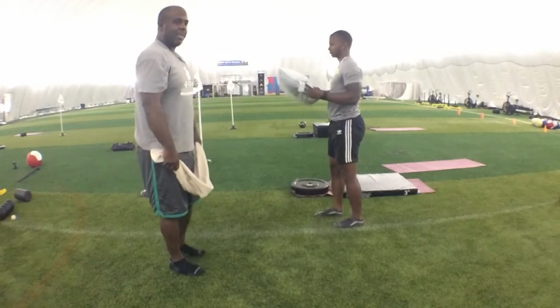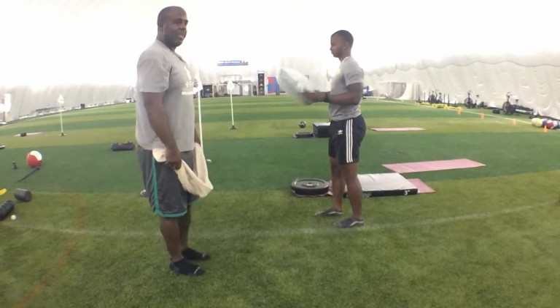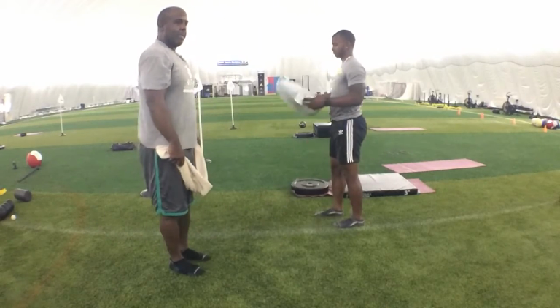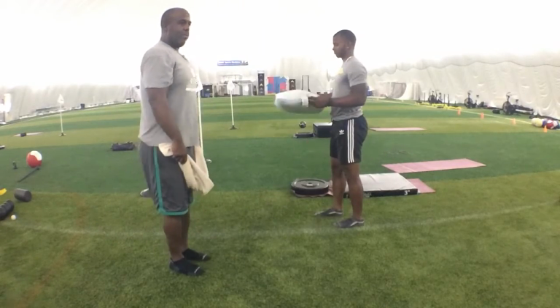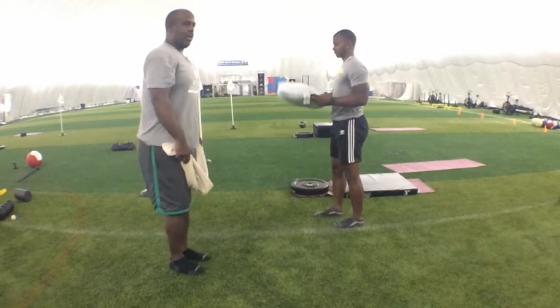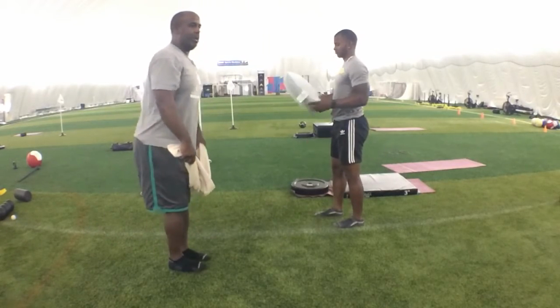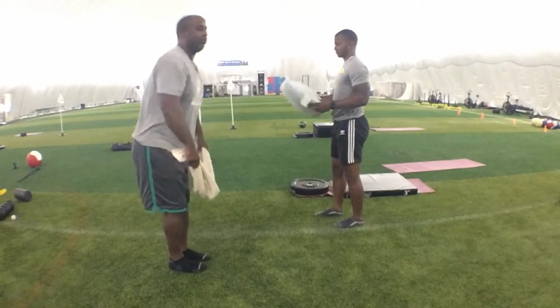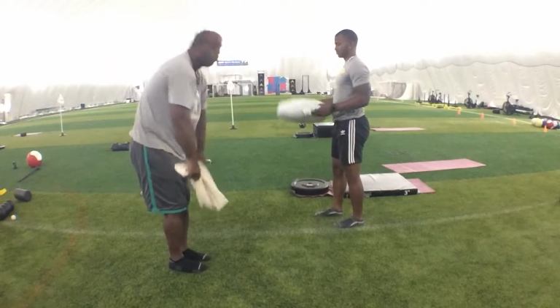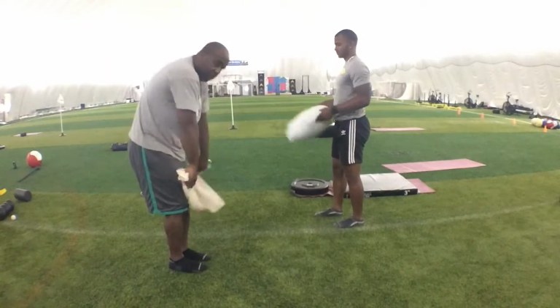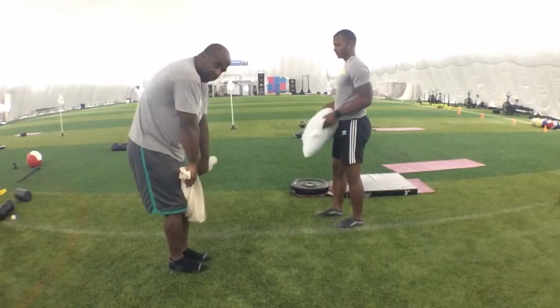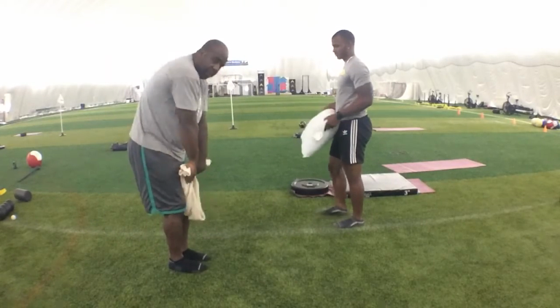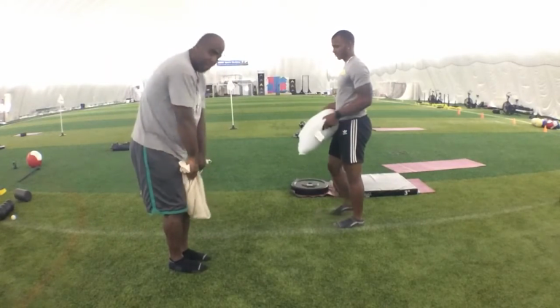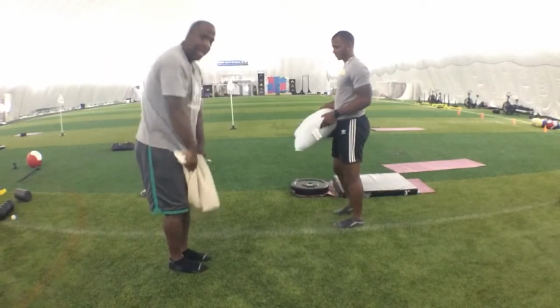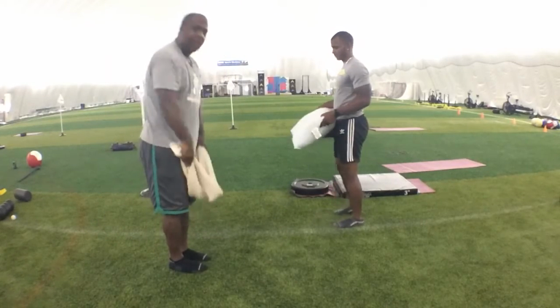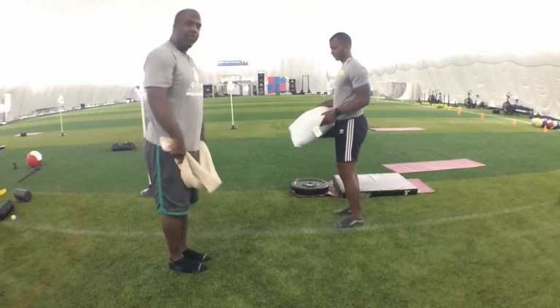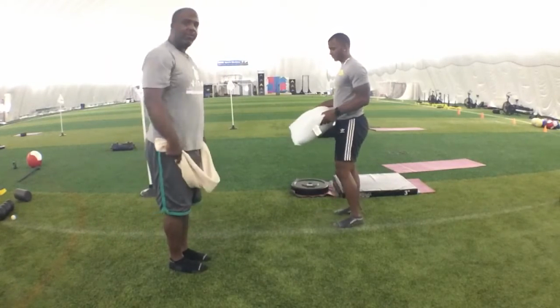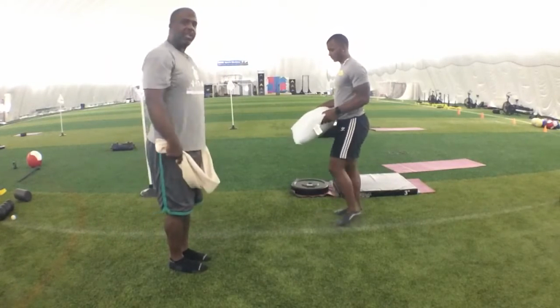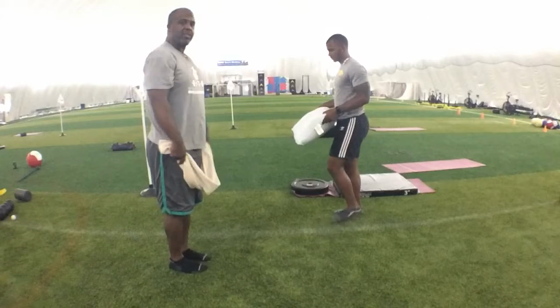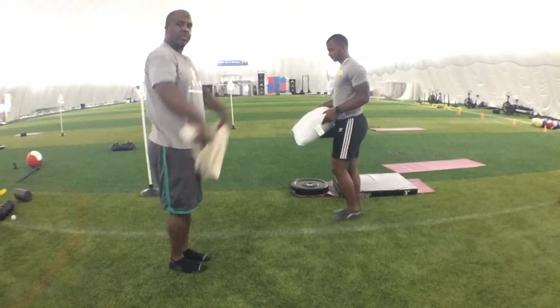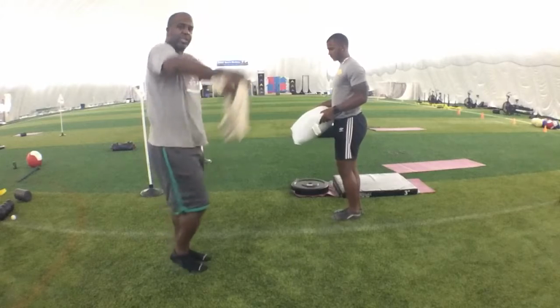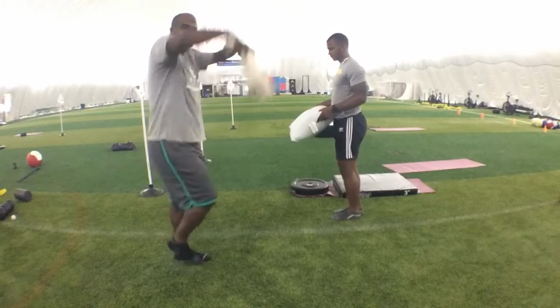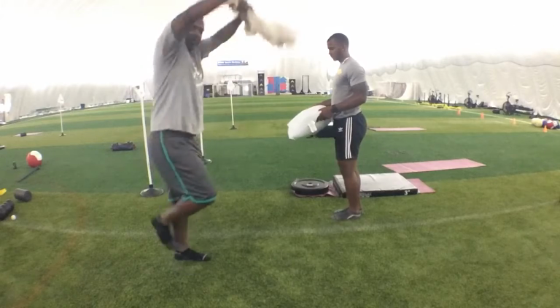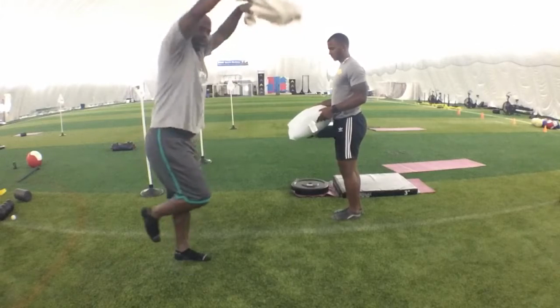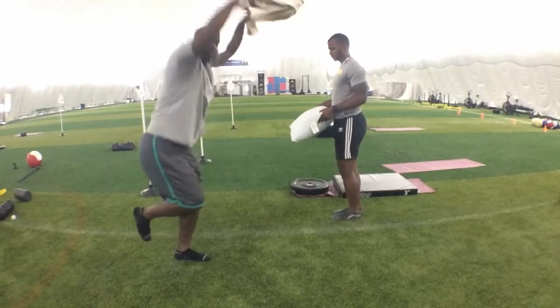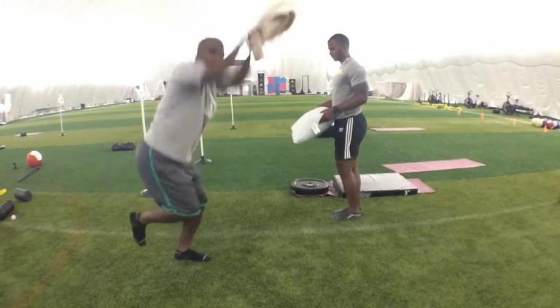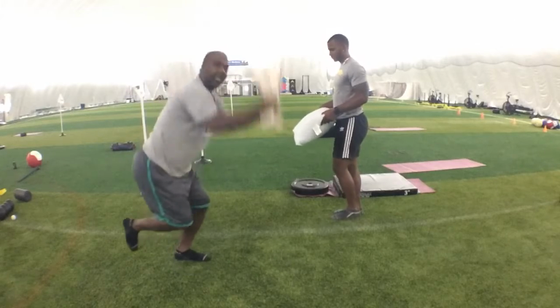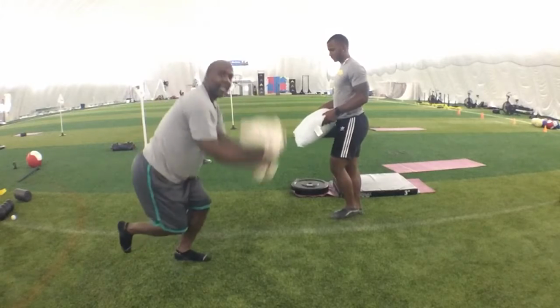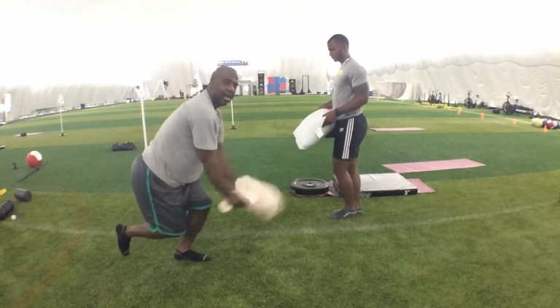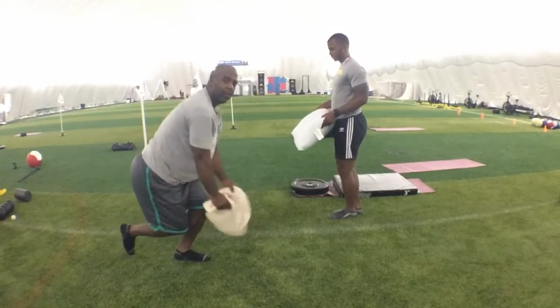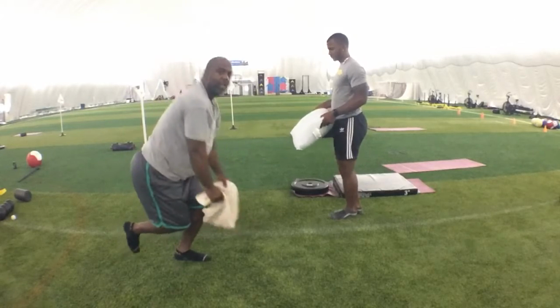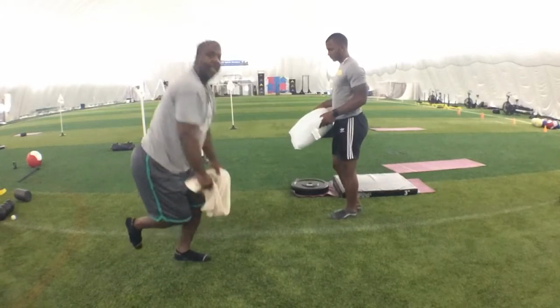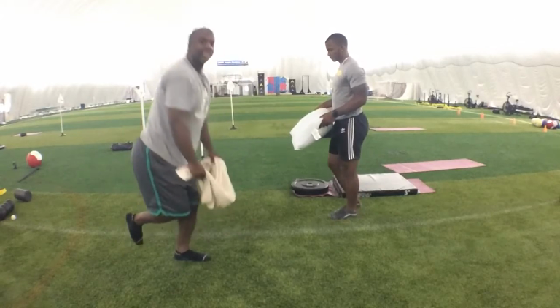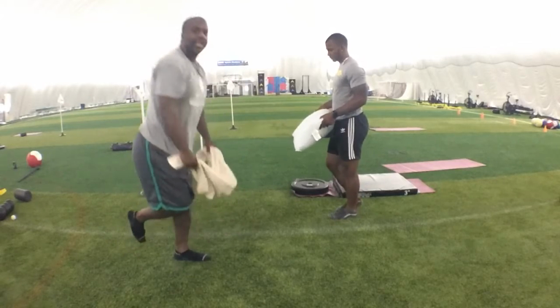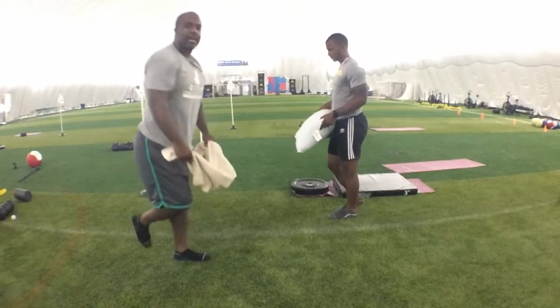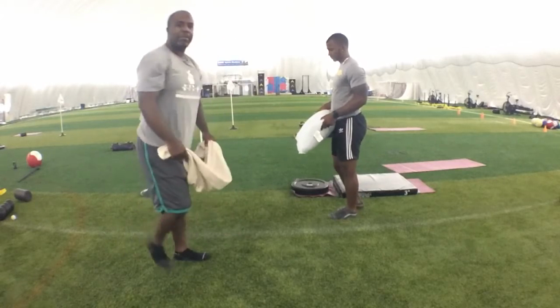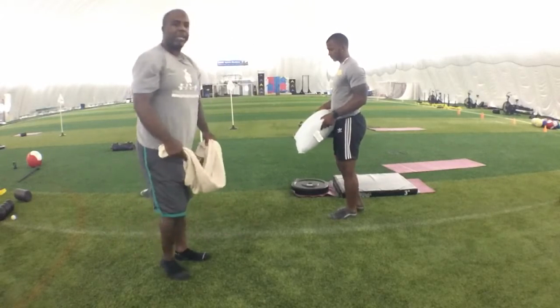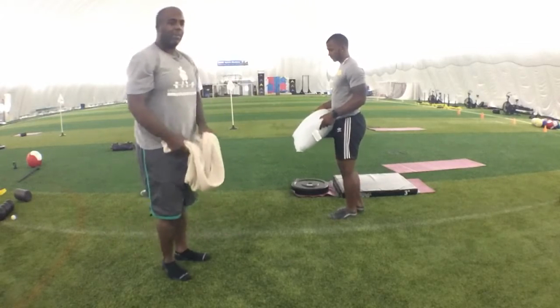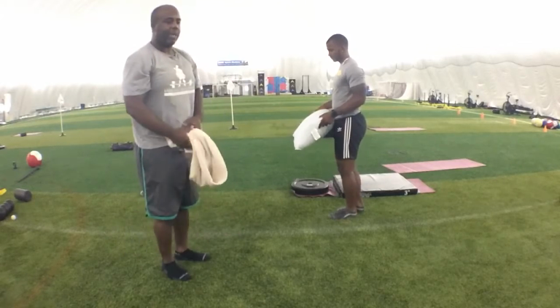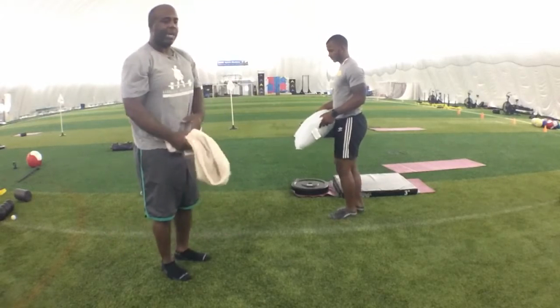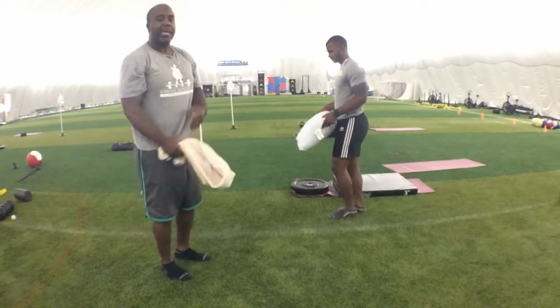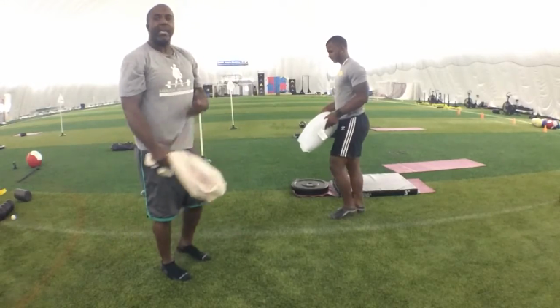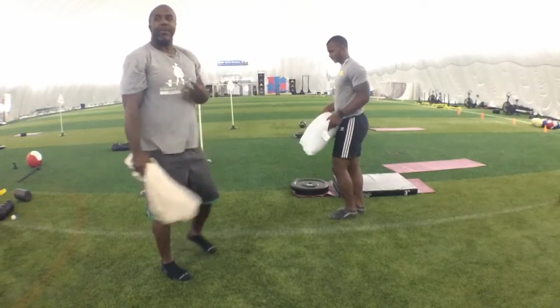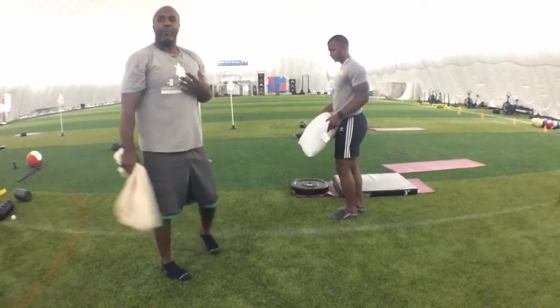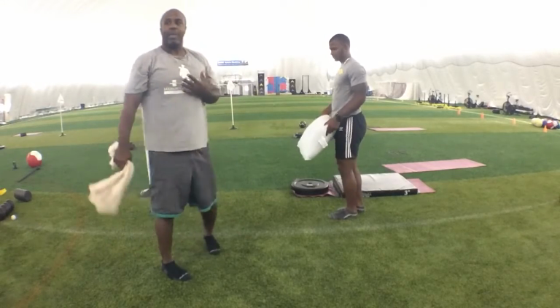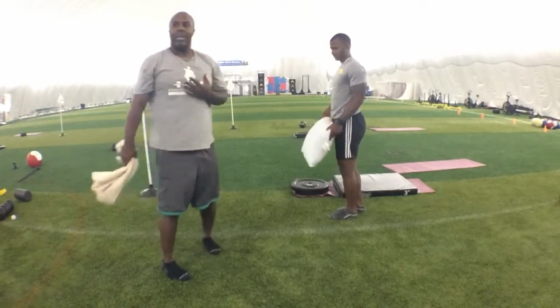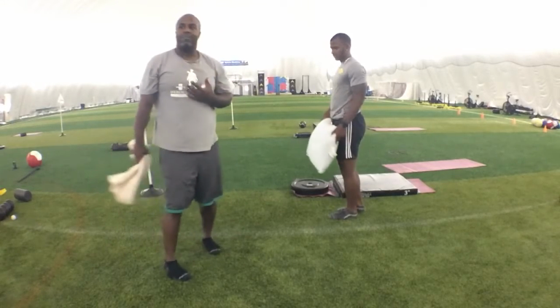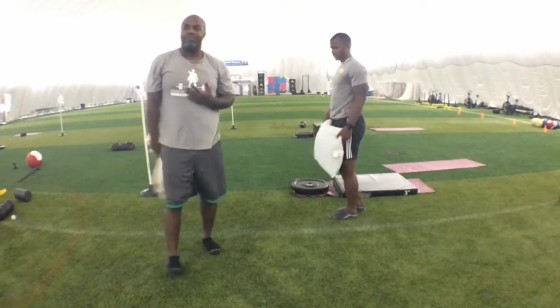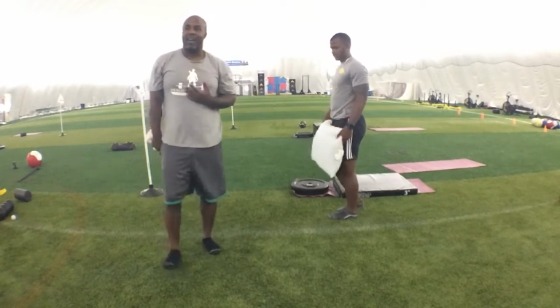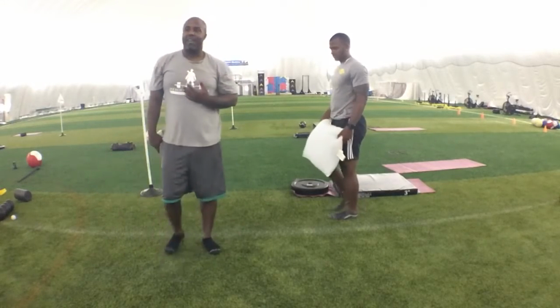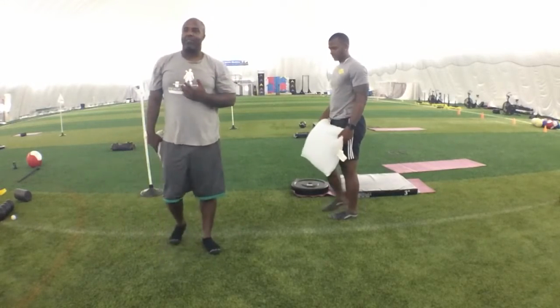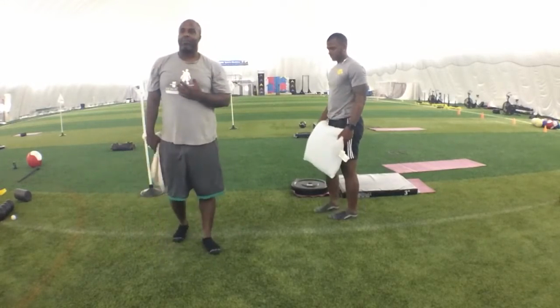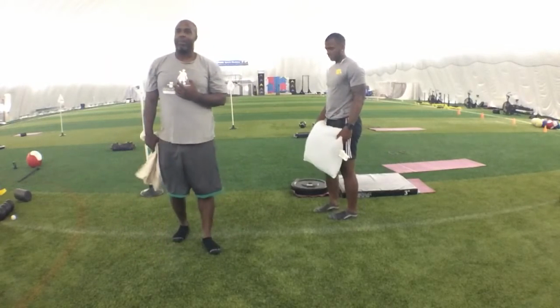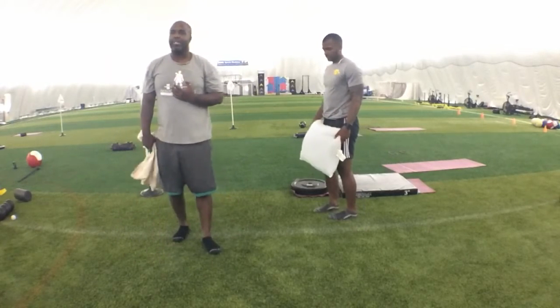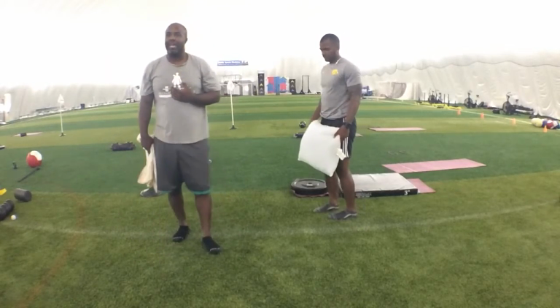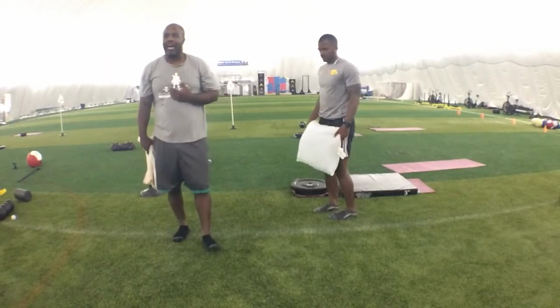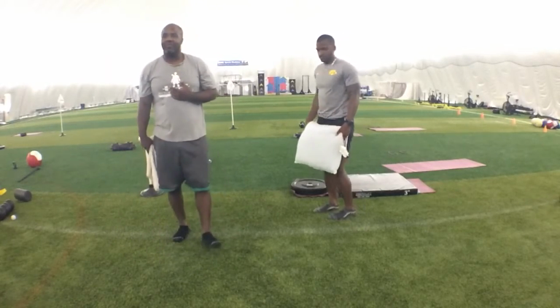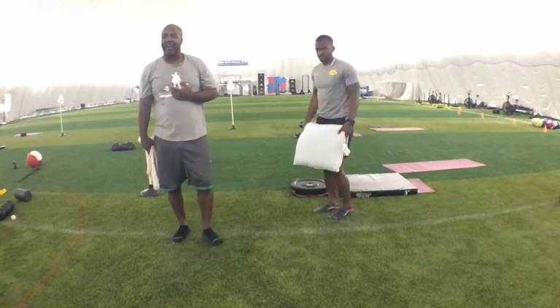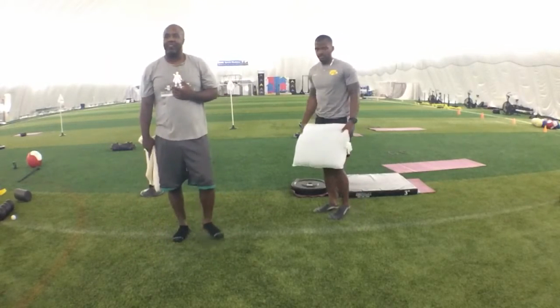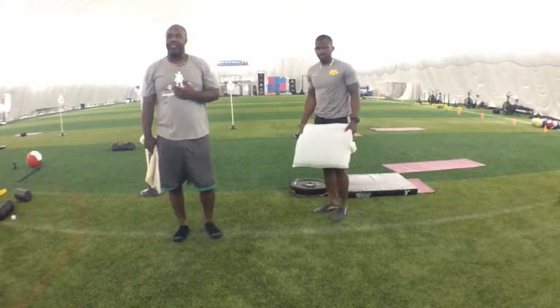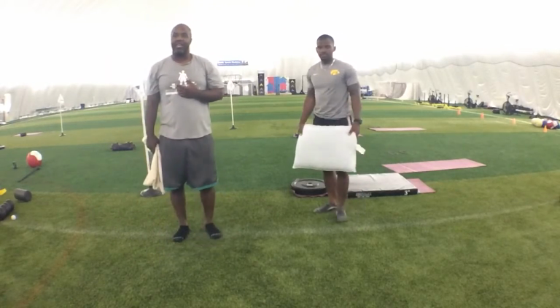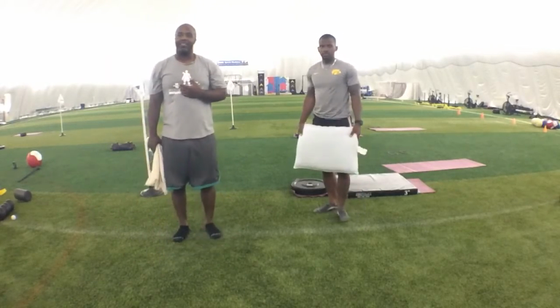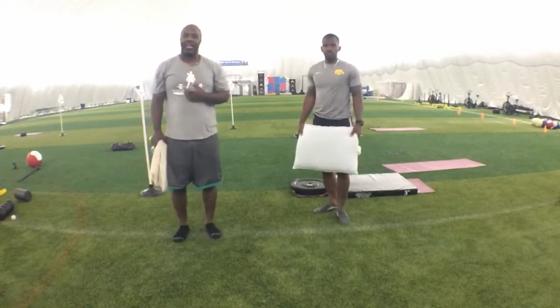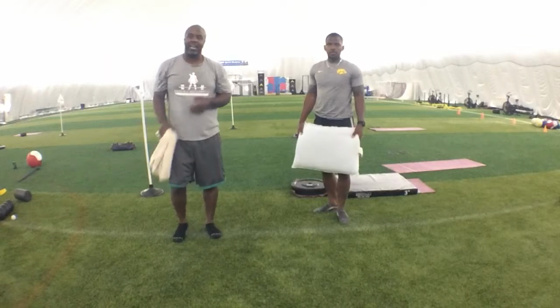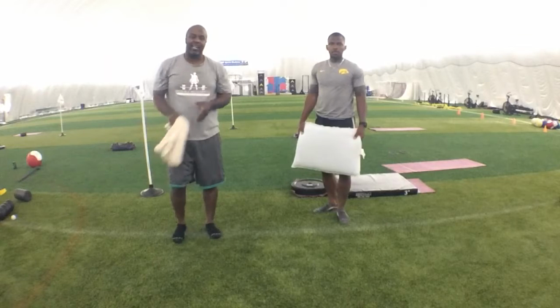We're not rounding our back when we finish — it's coming straight down, slight bend. We're going to have five on the right side, five on the left side.